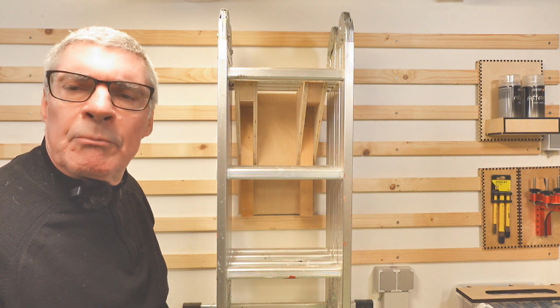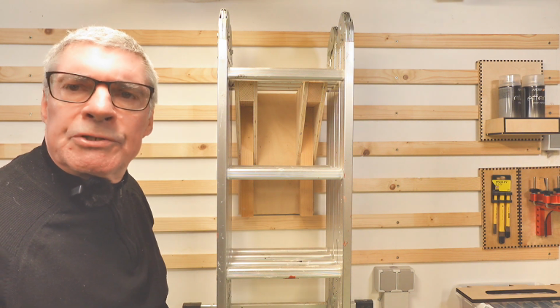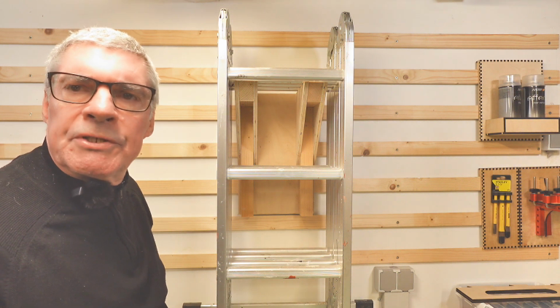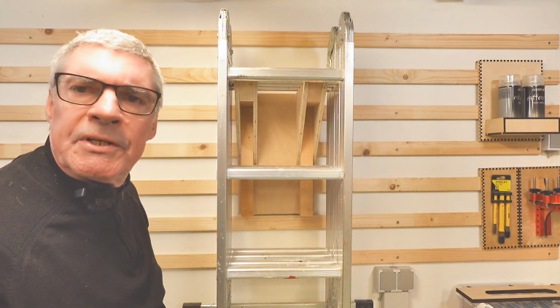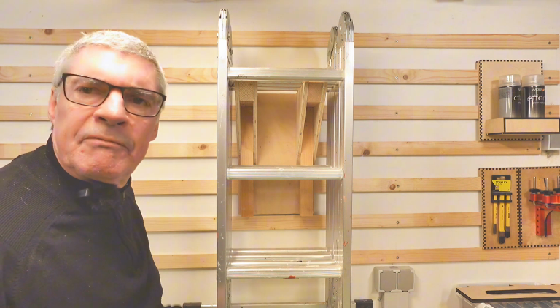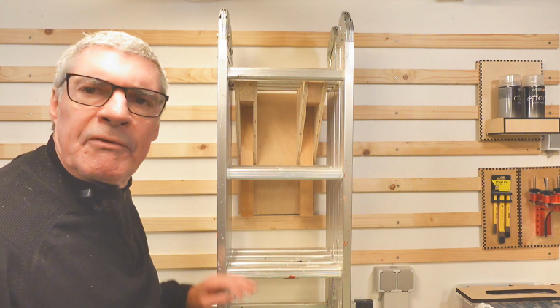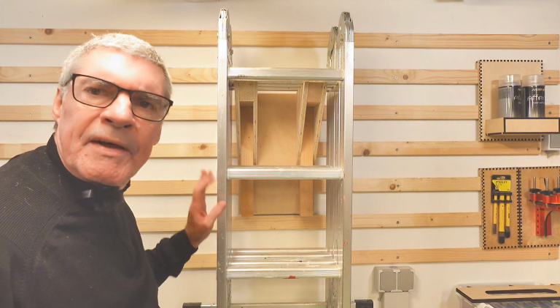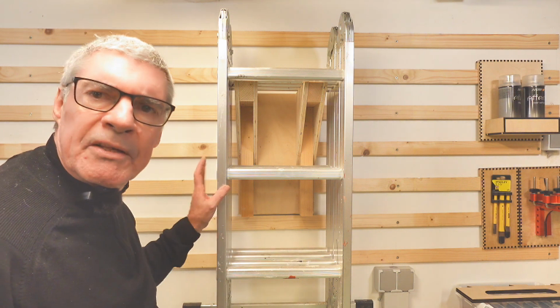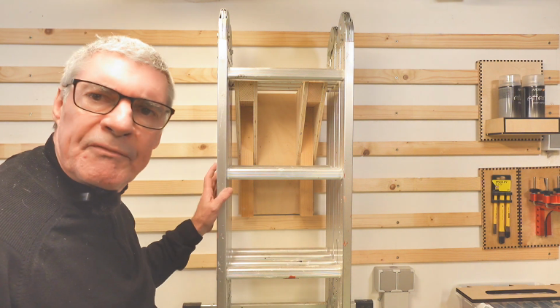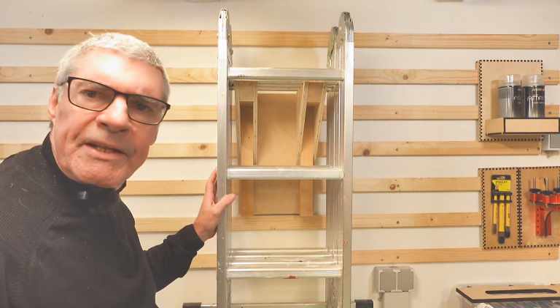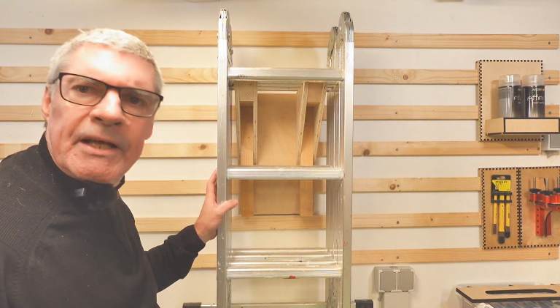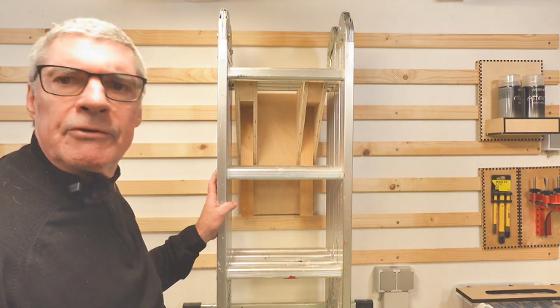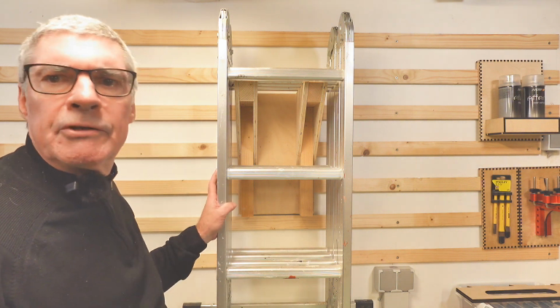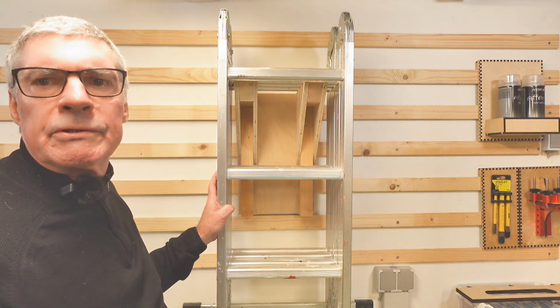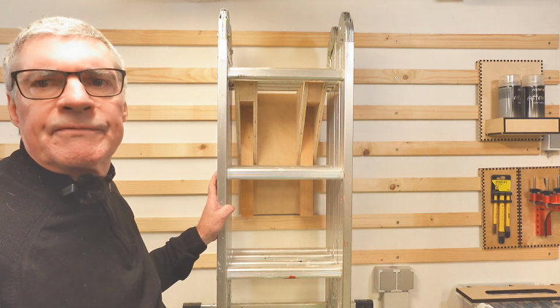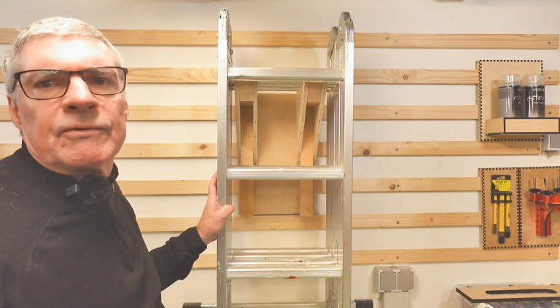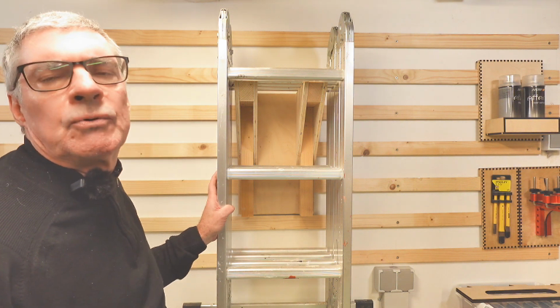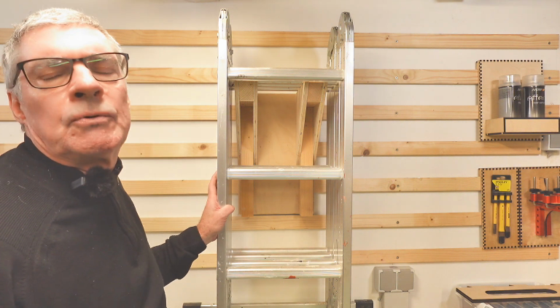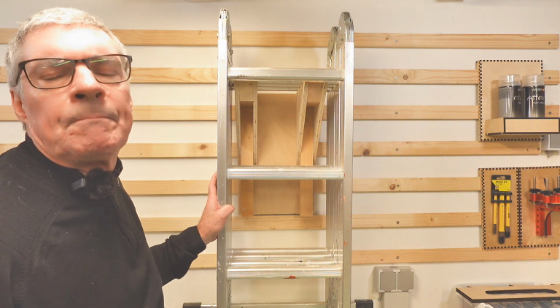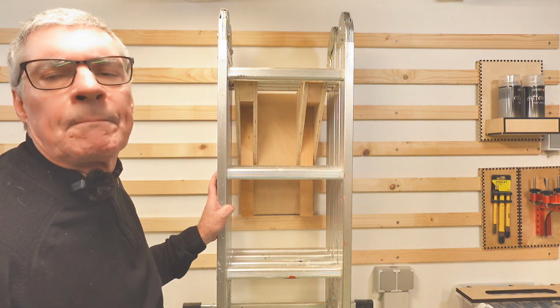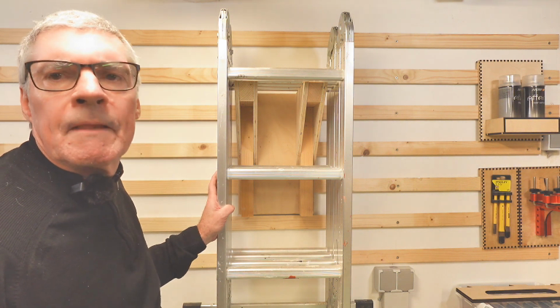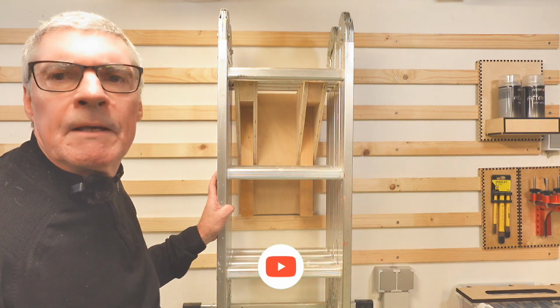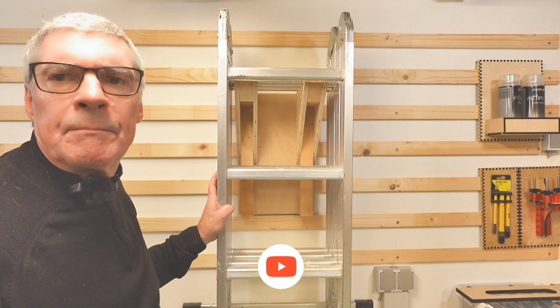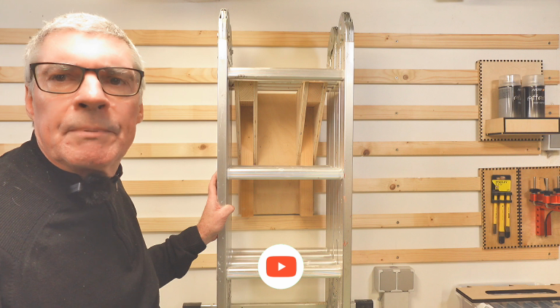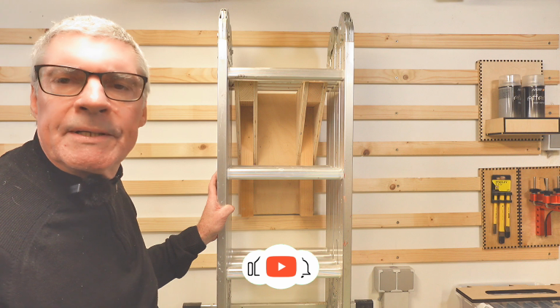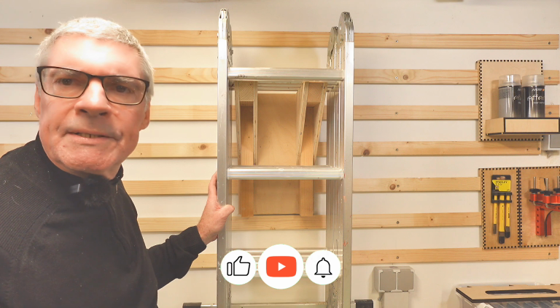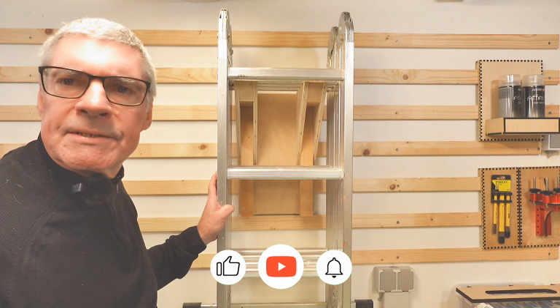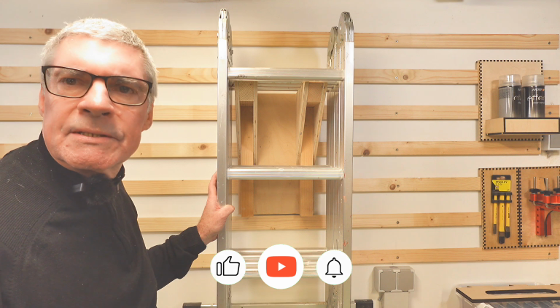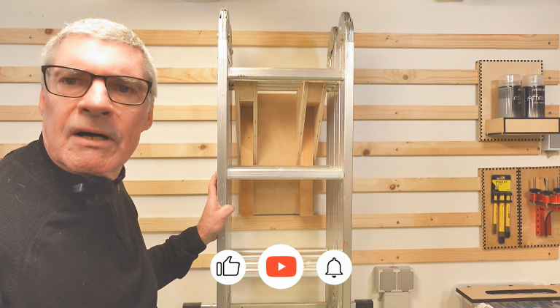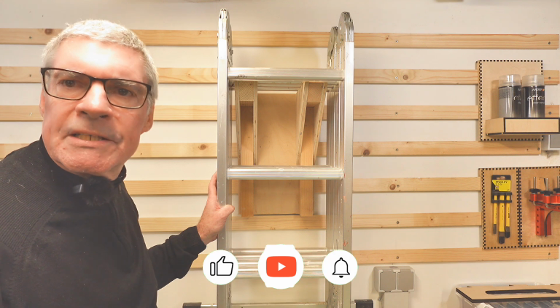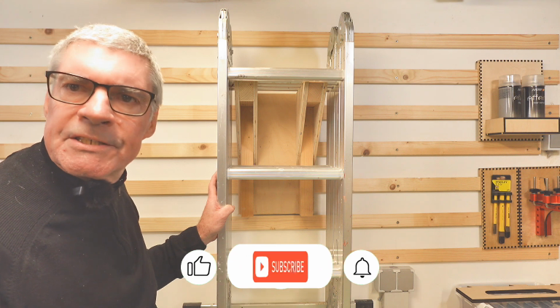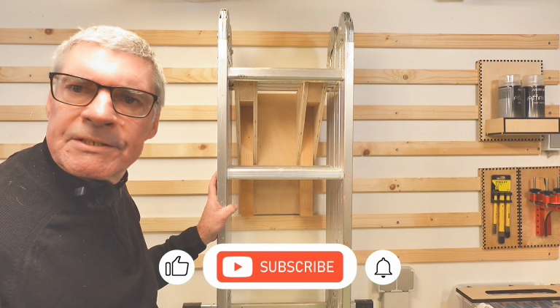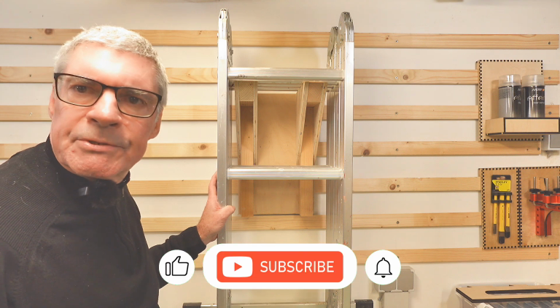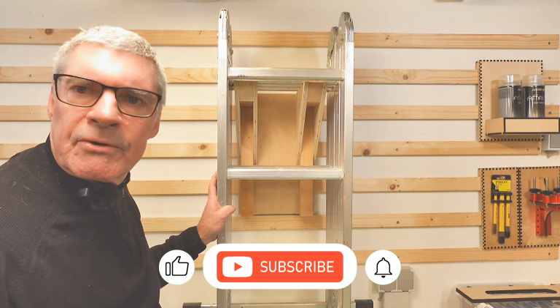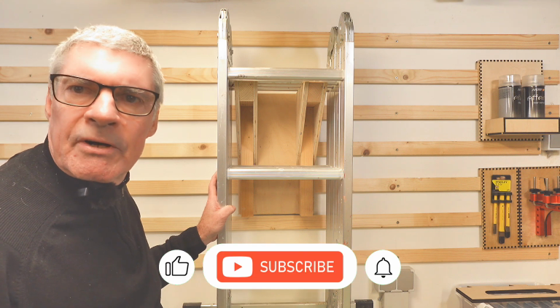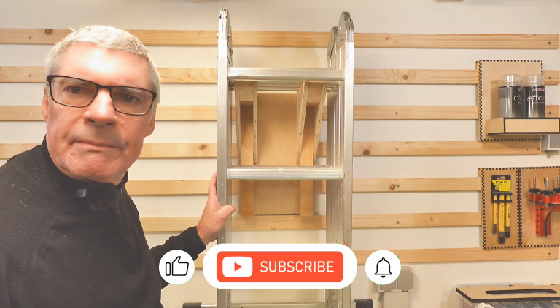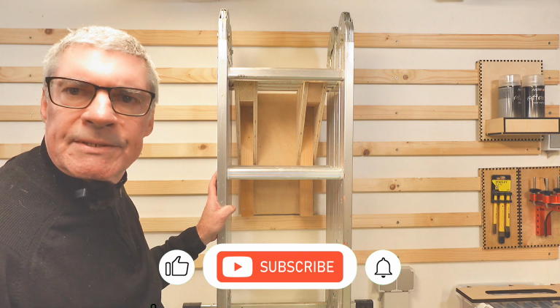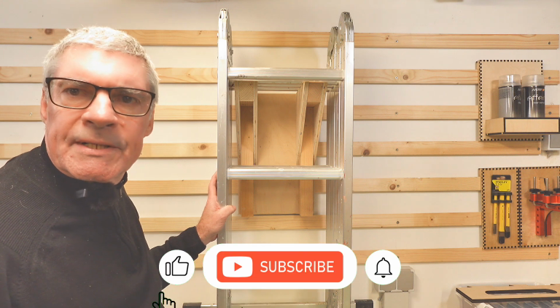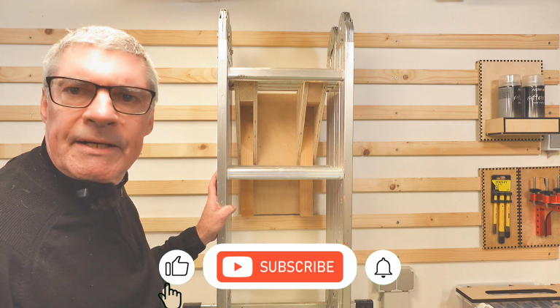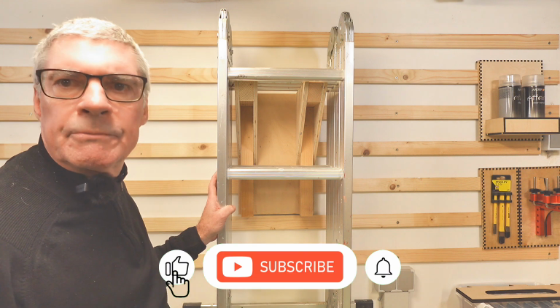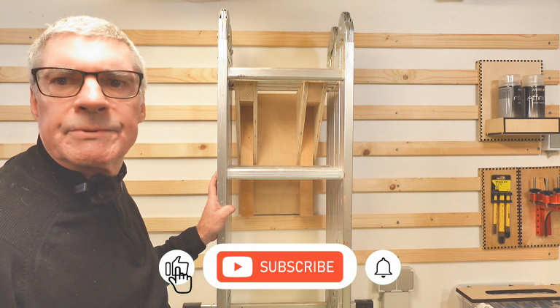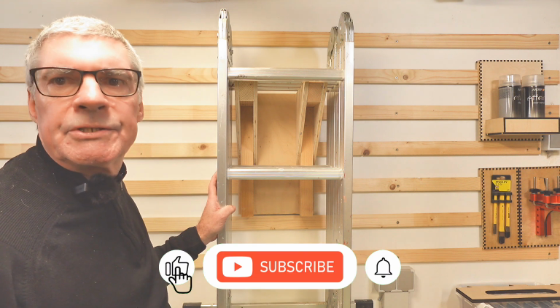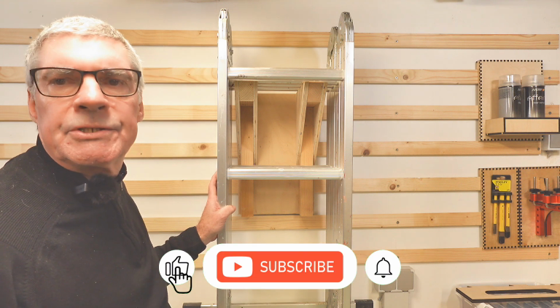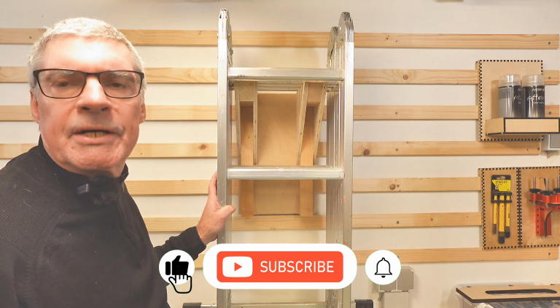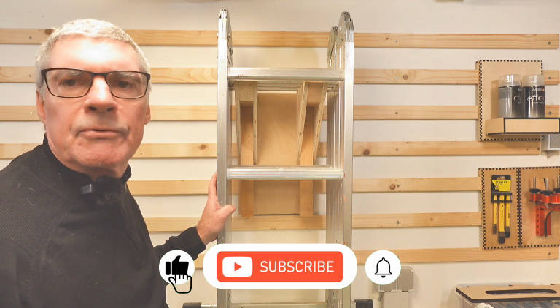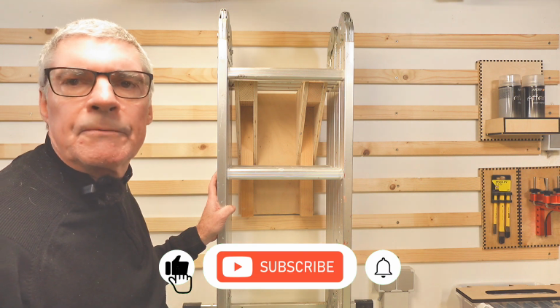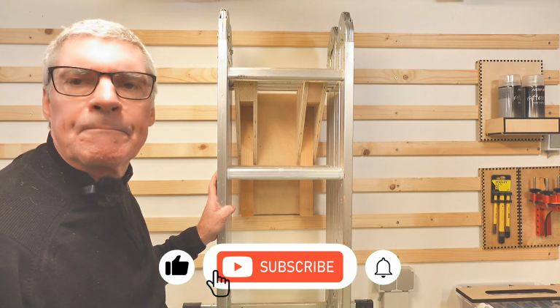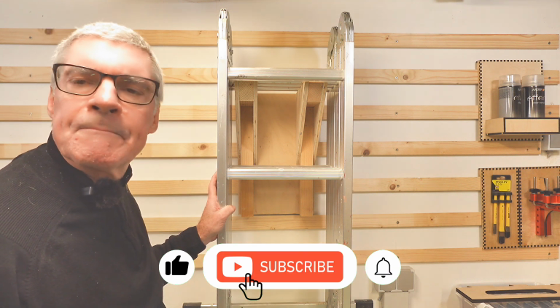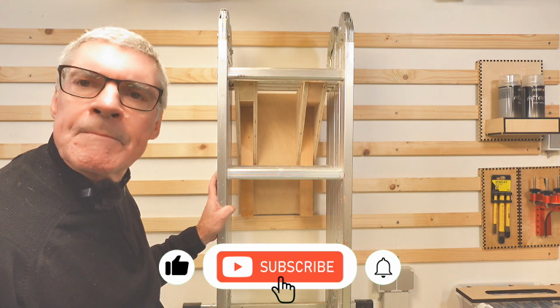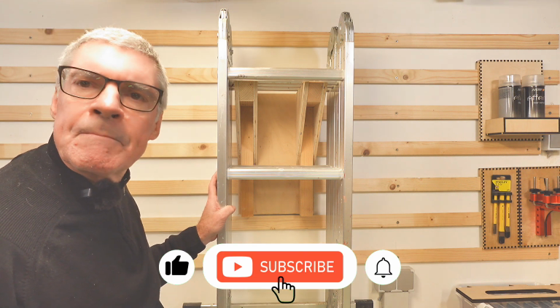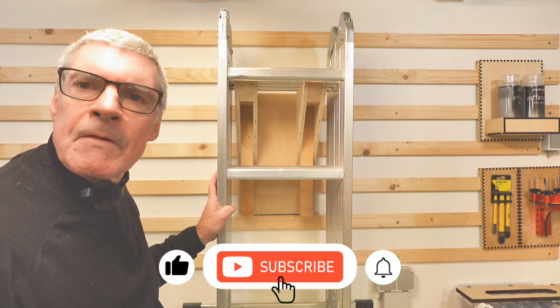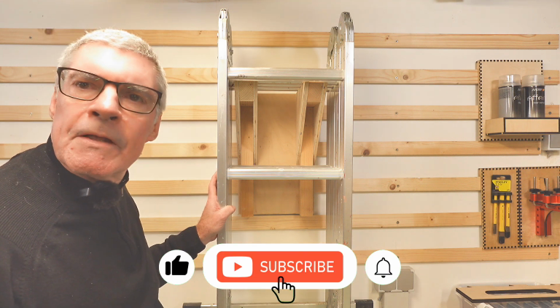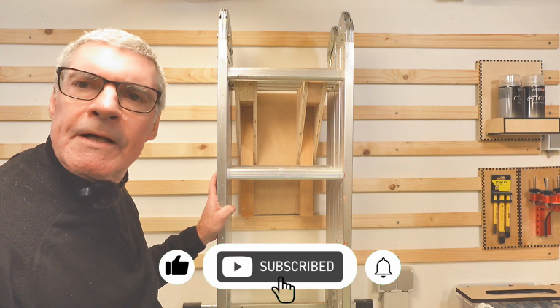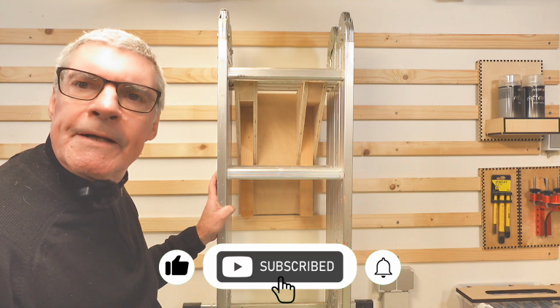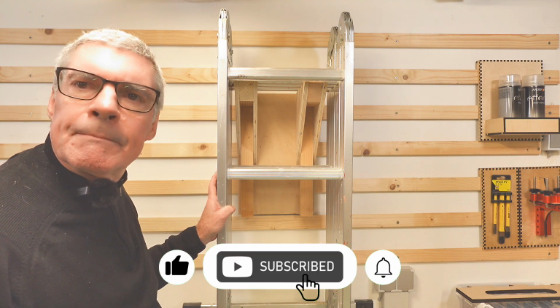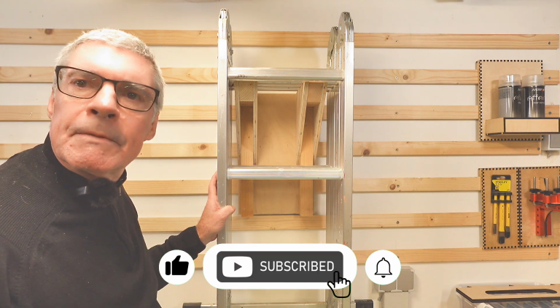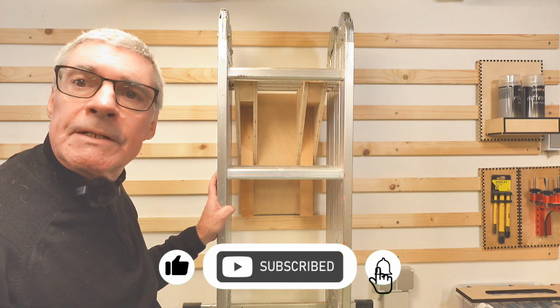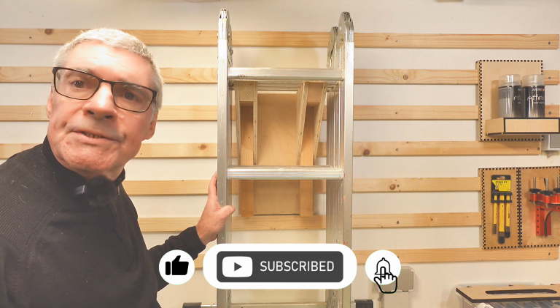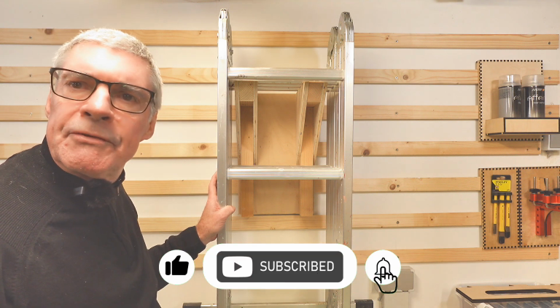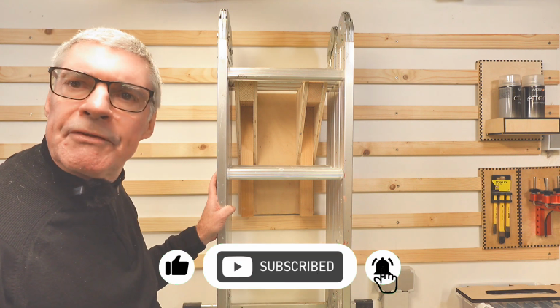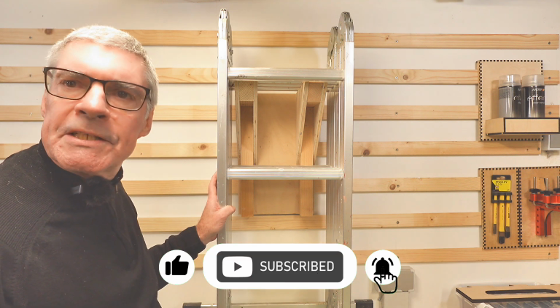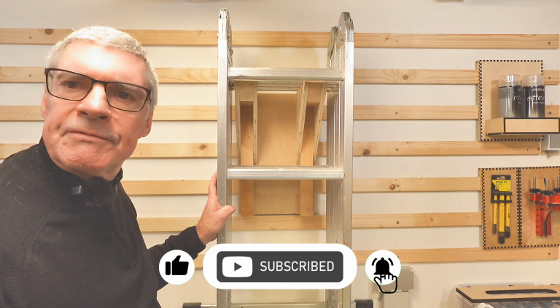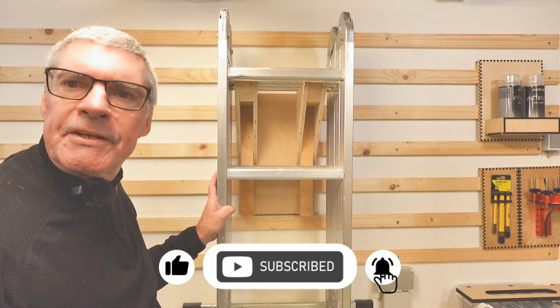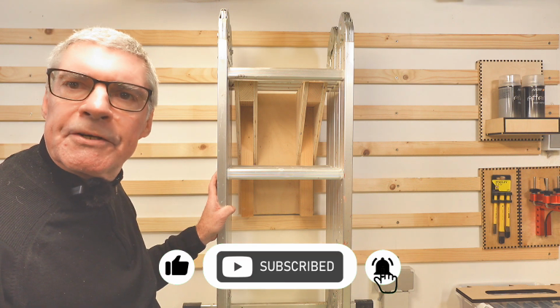I've been Alan, you've been watching. If you found the video useful then please like and subscribe, as that helps the channel, and I'll see you in the next video.